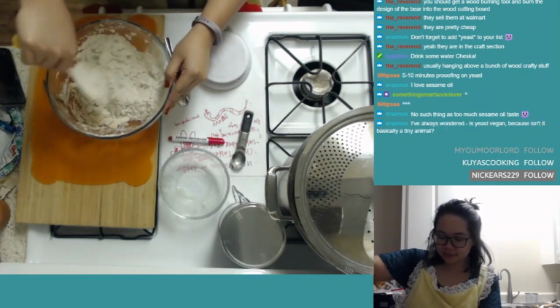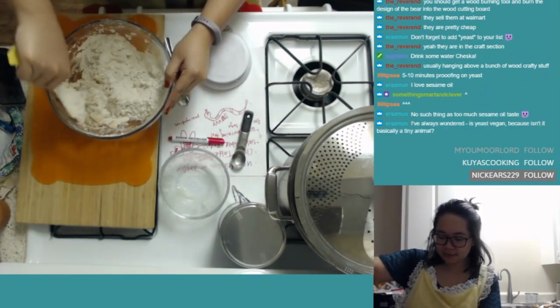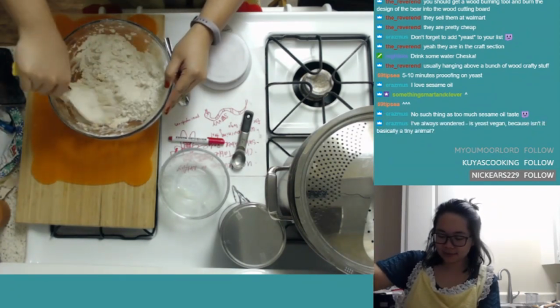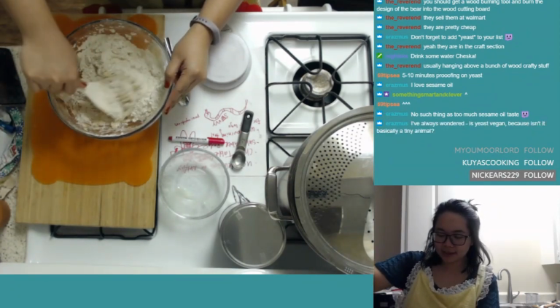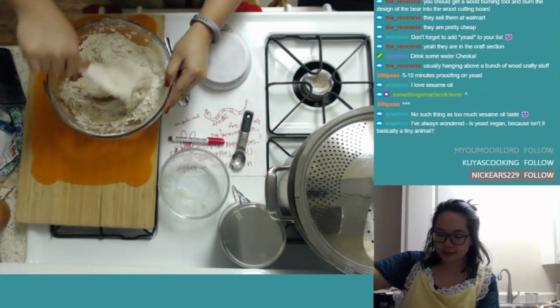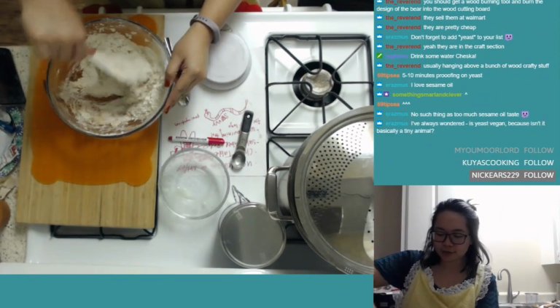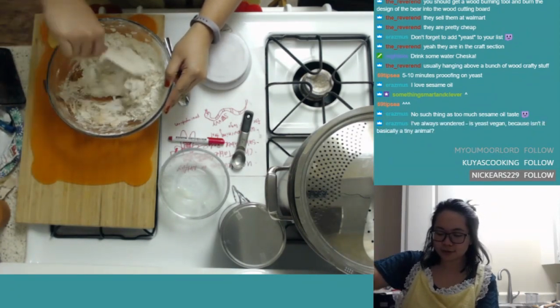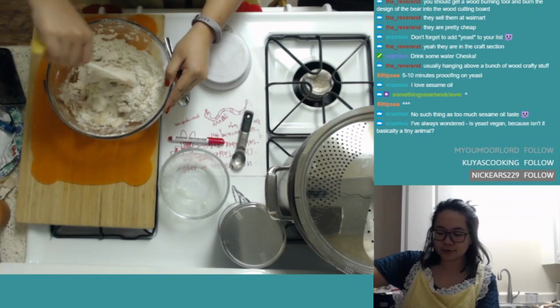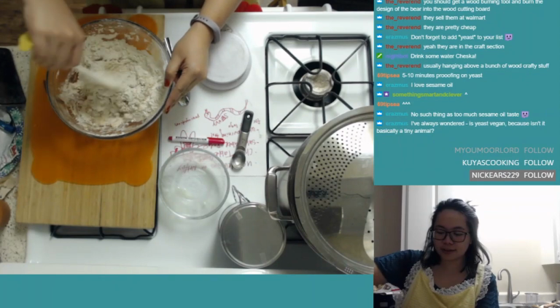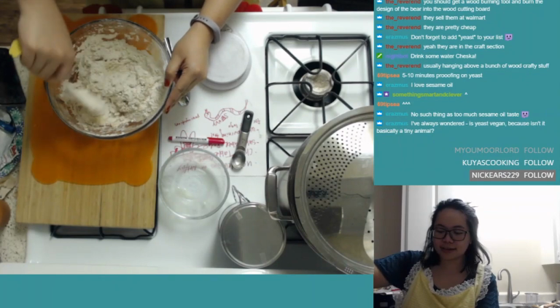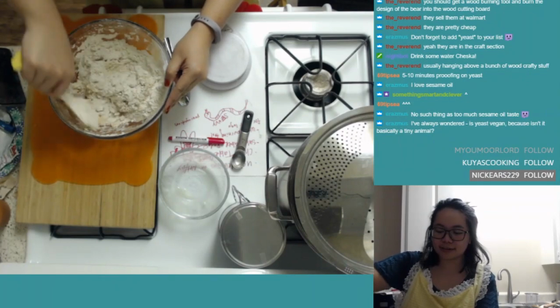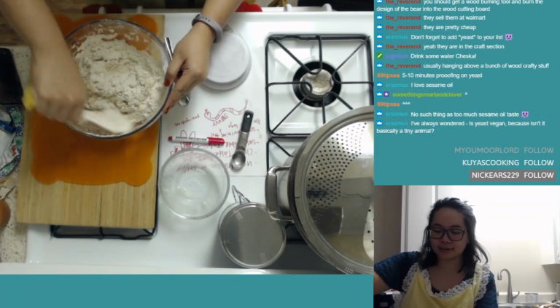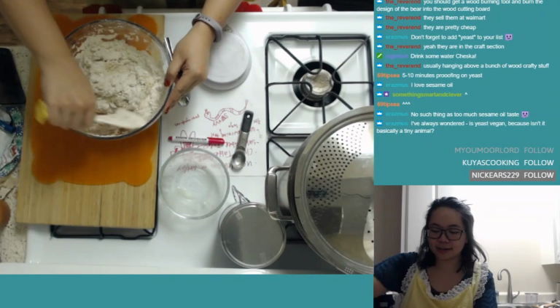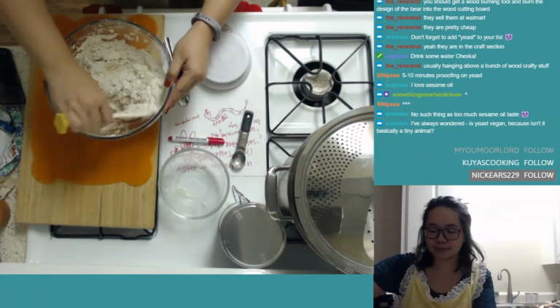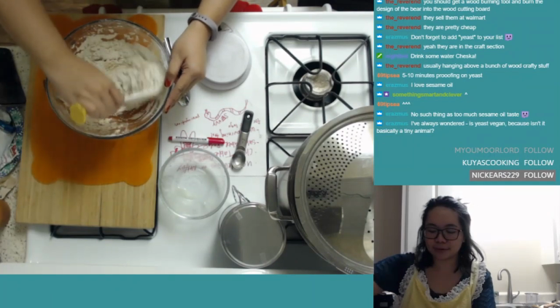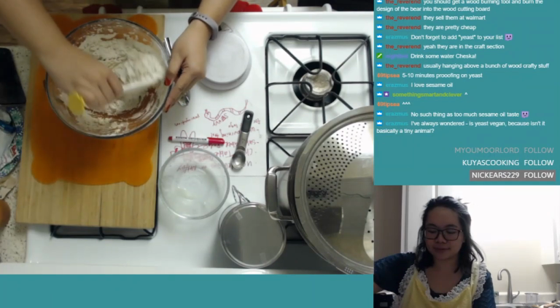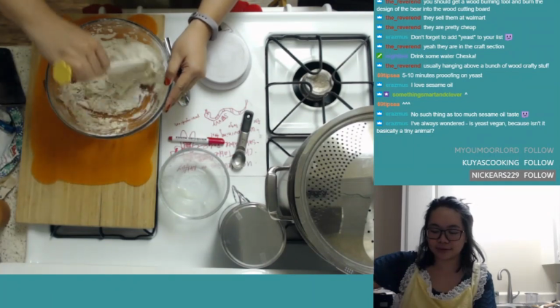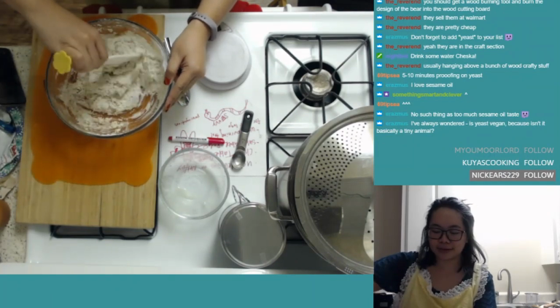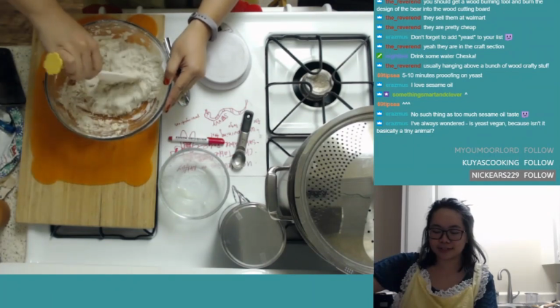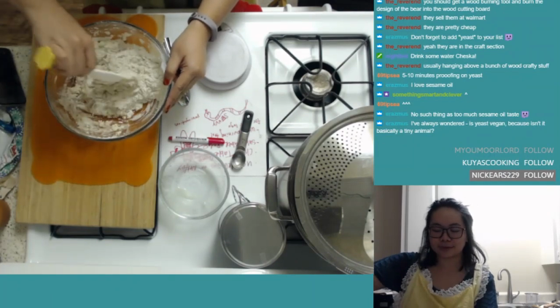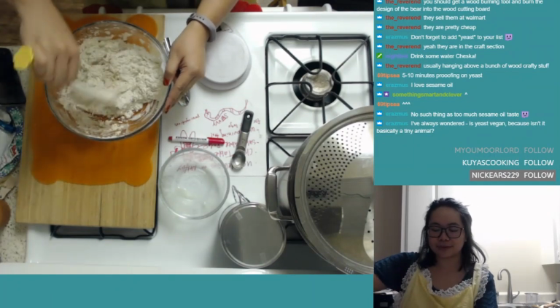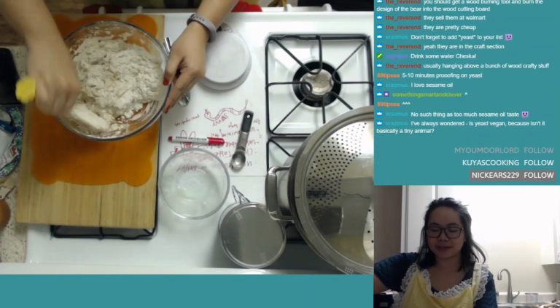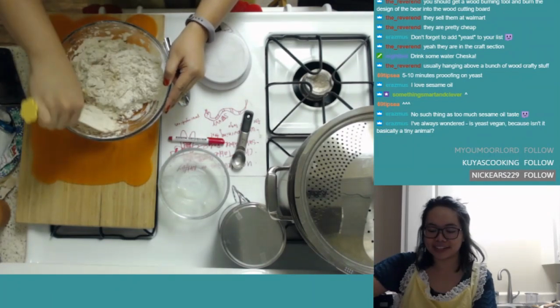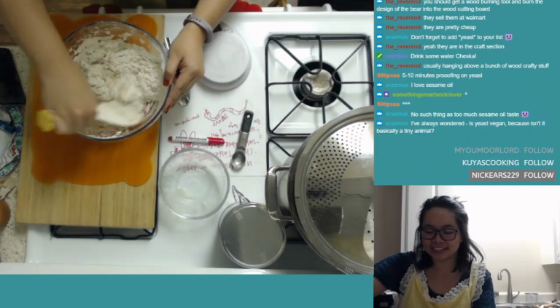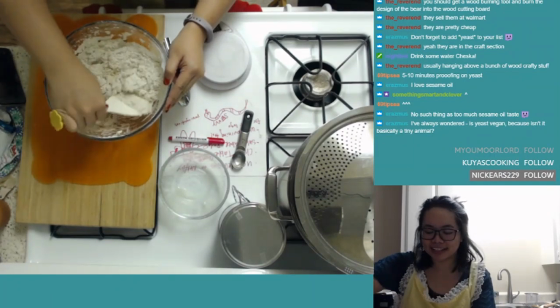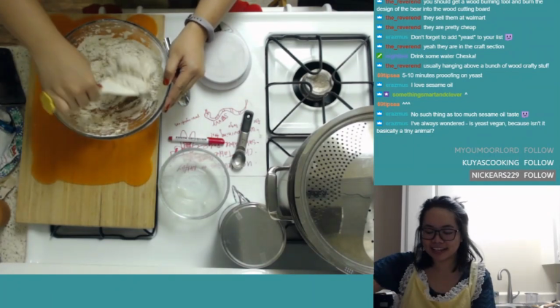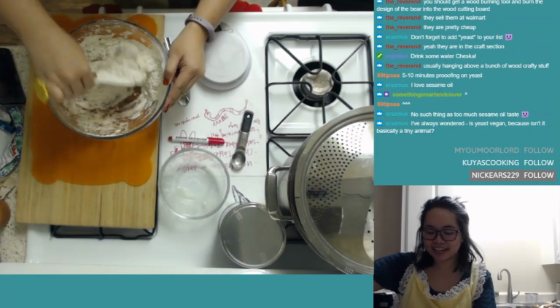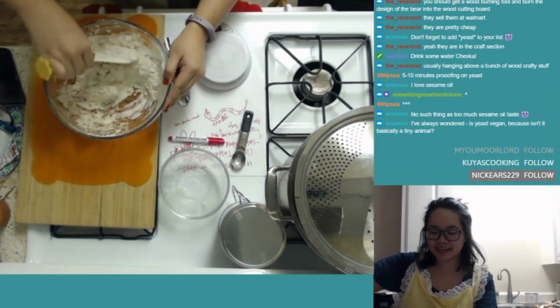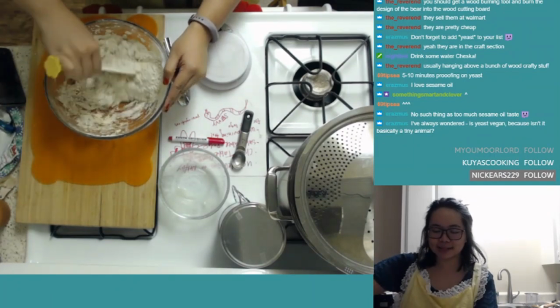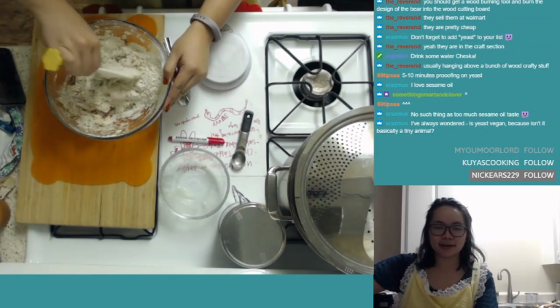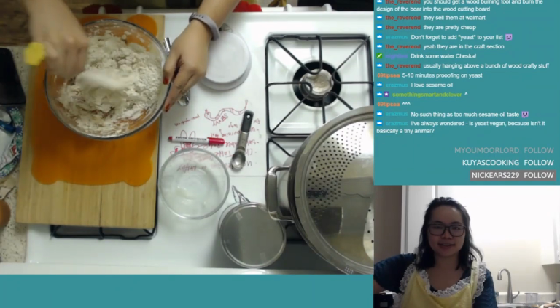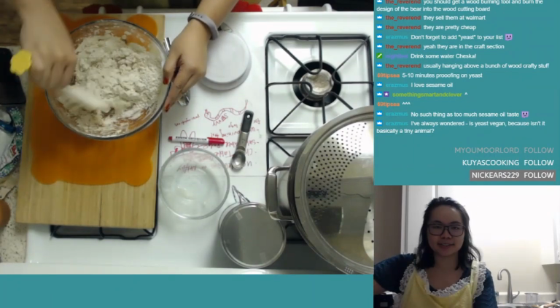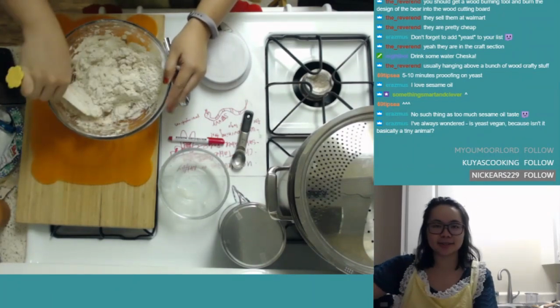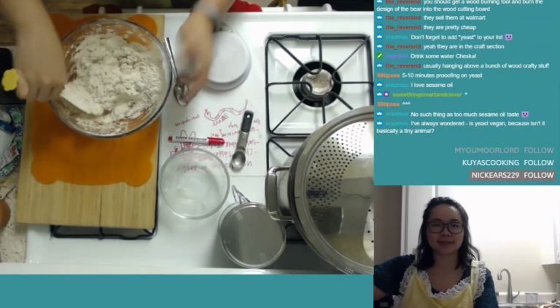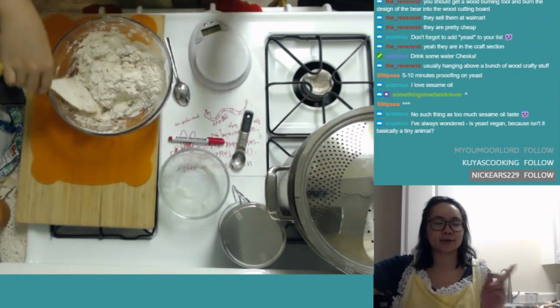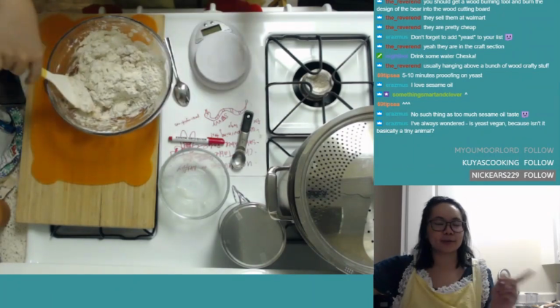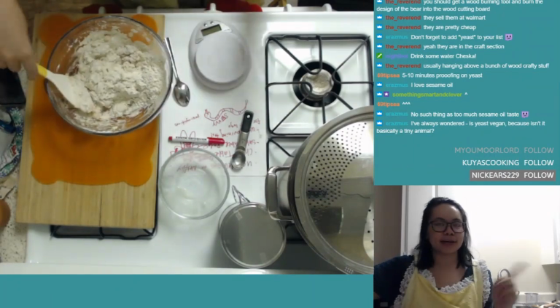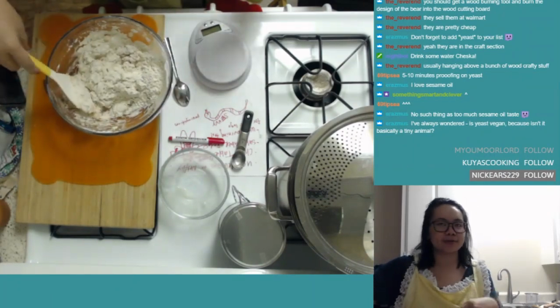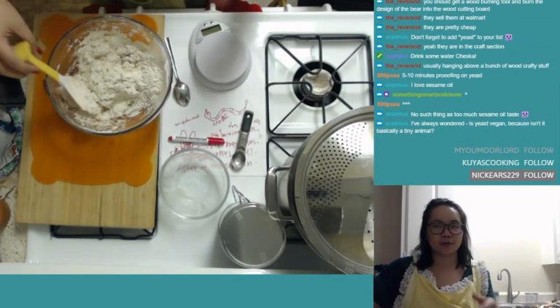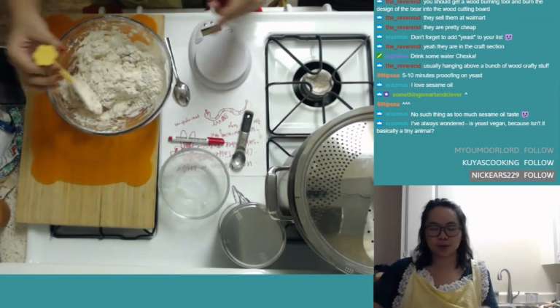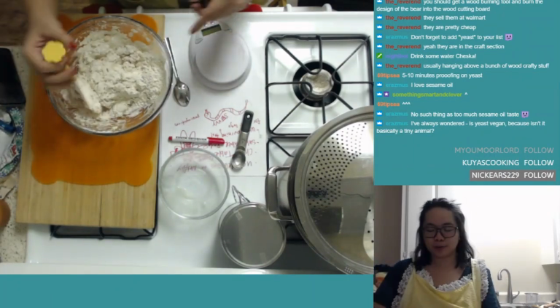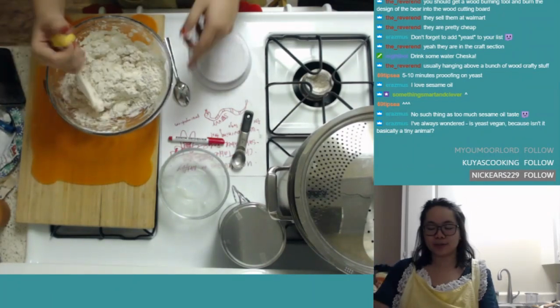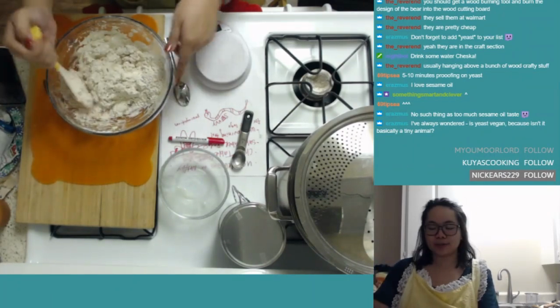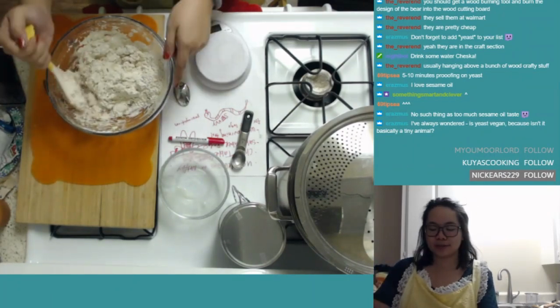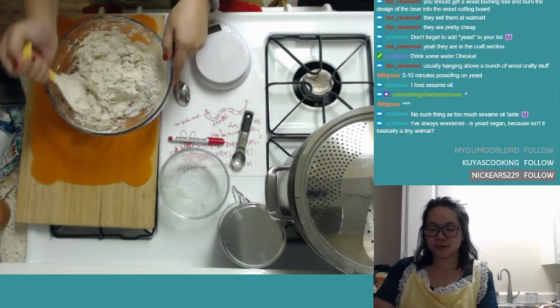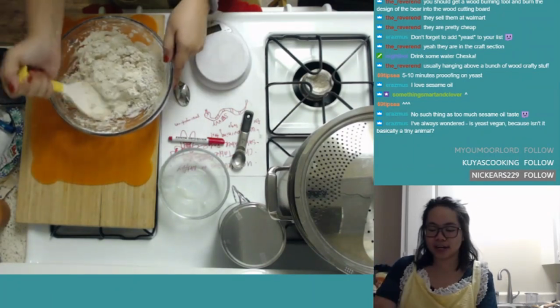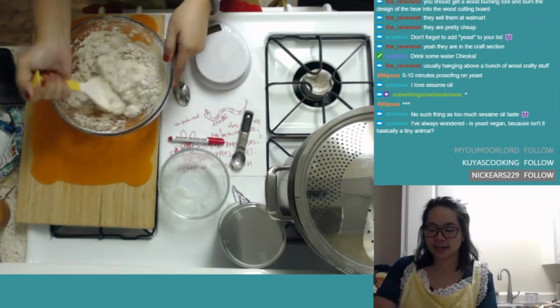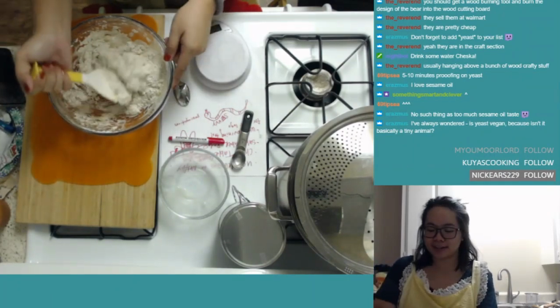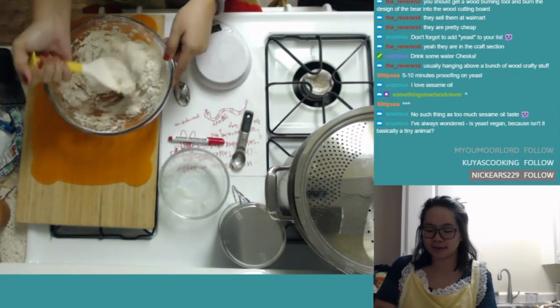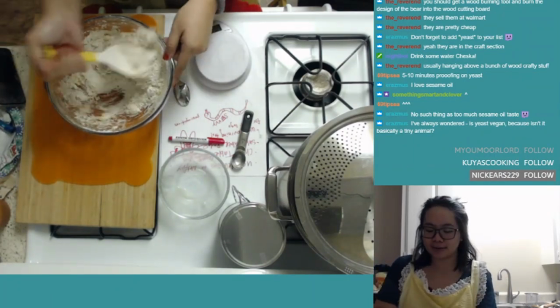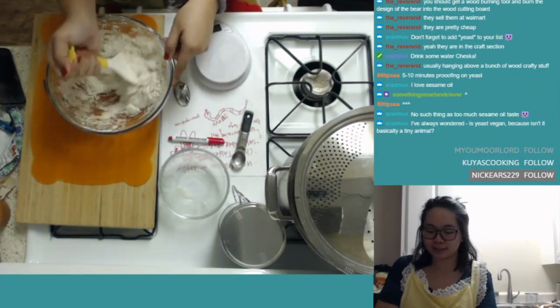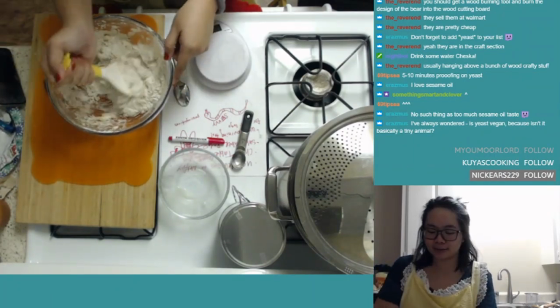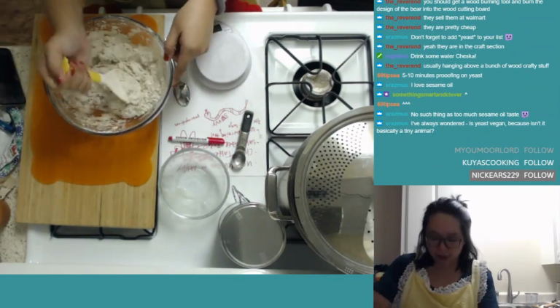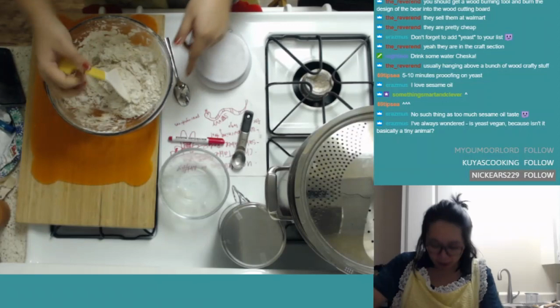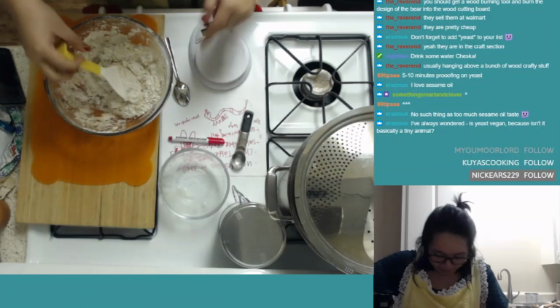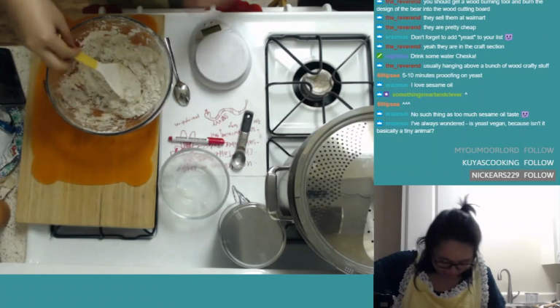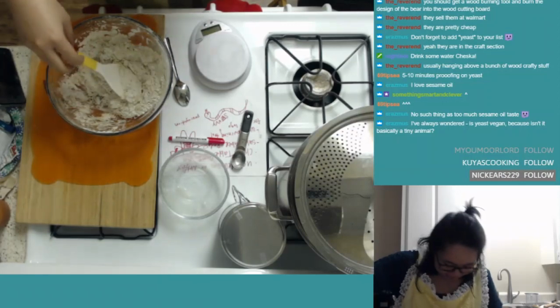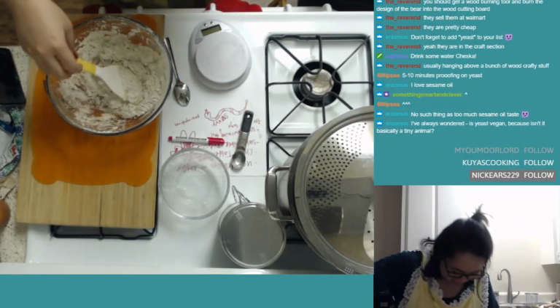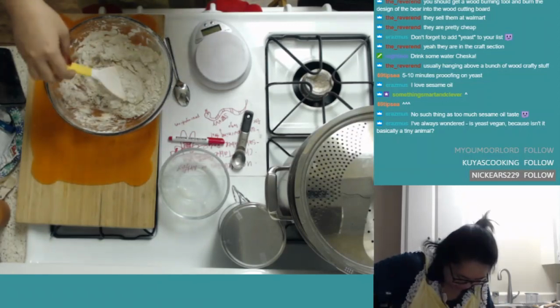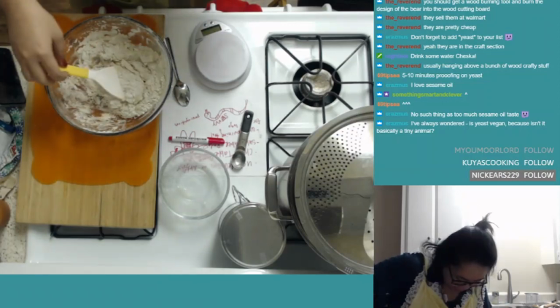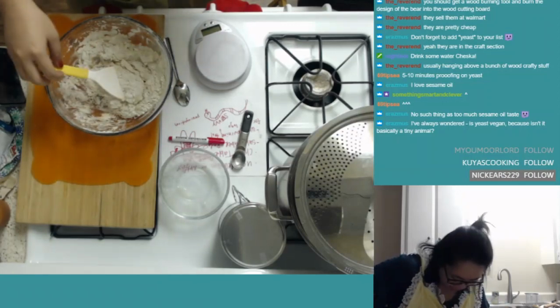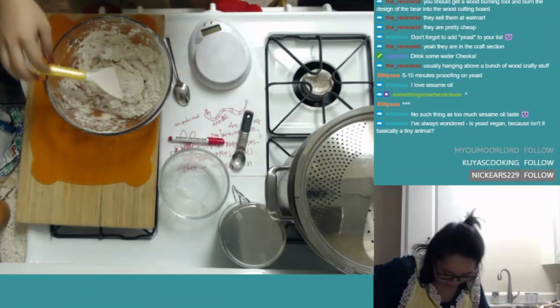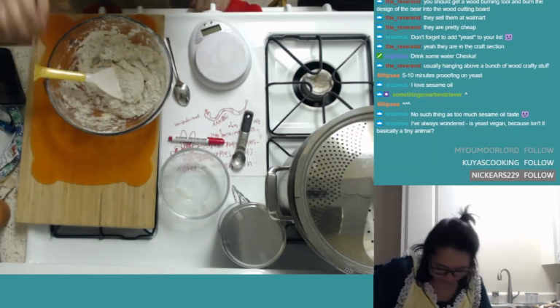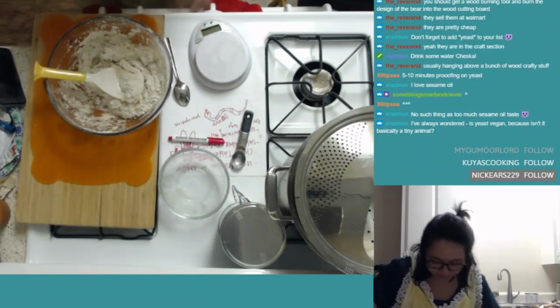I feel like I should have relied on you guys more for the recipe, because it's hard to go back and forth between the chat and the recipe.